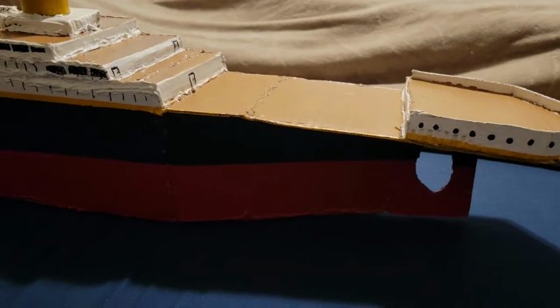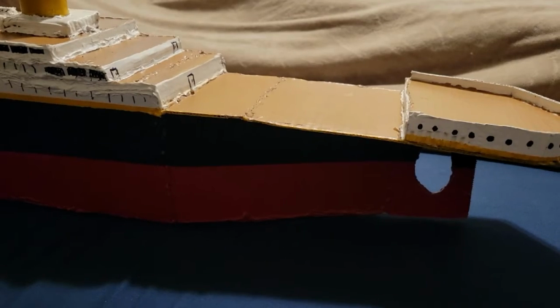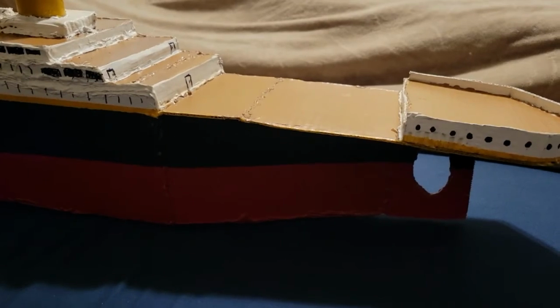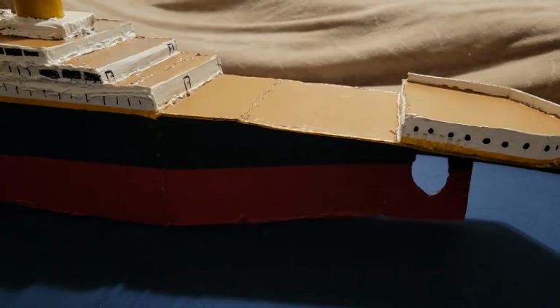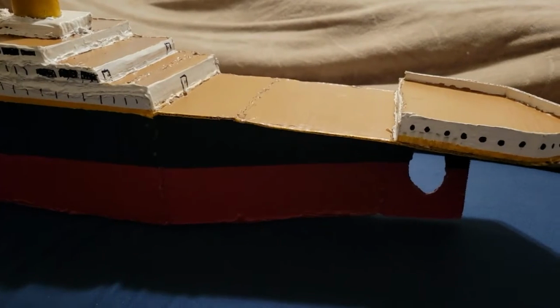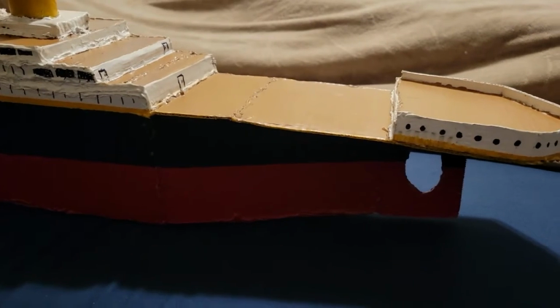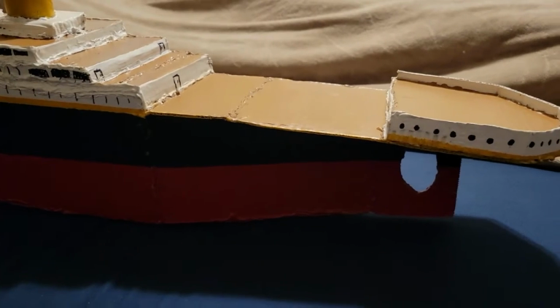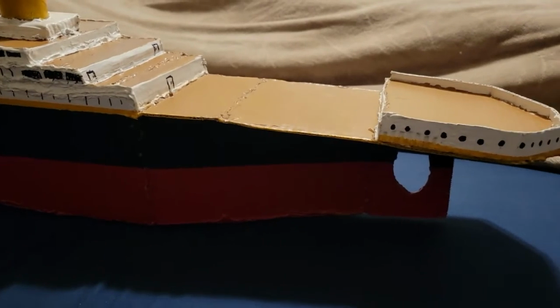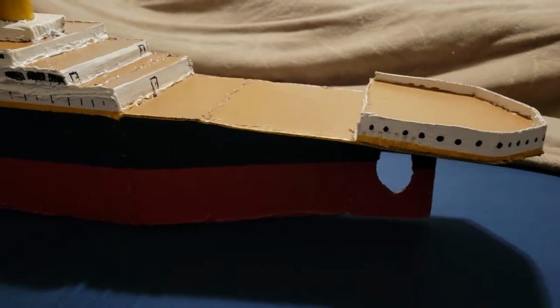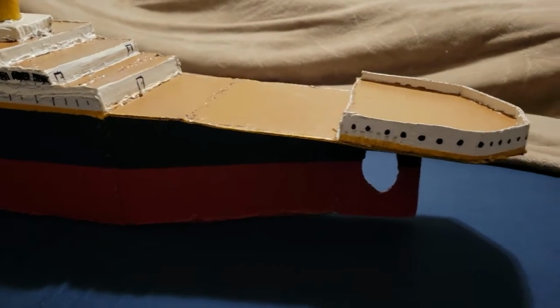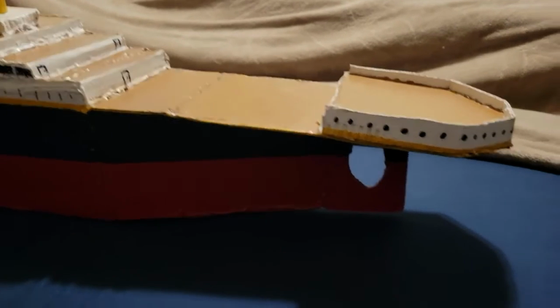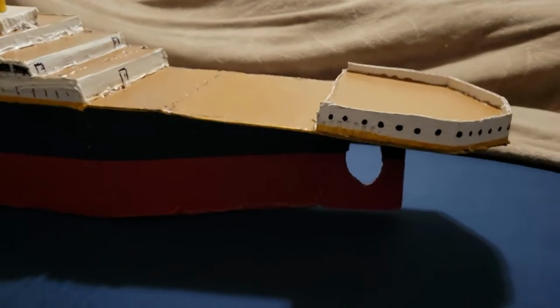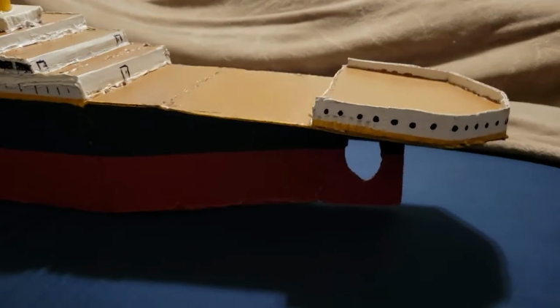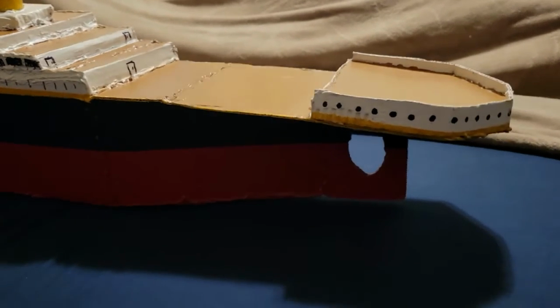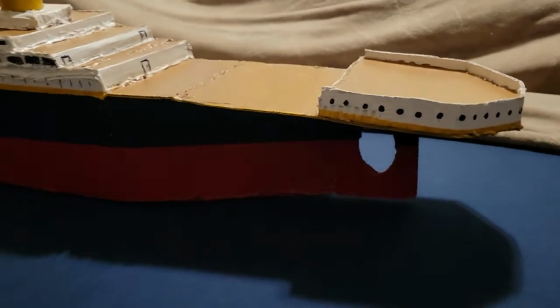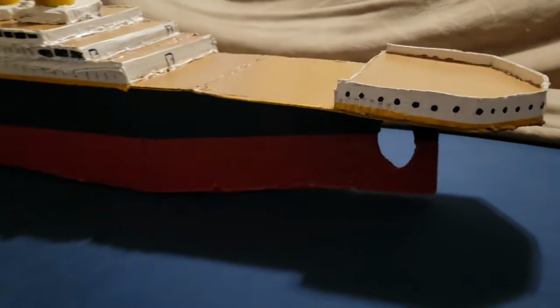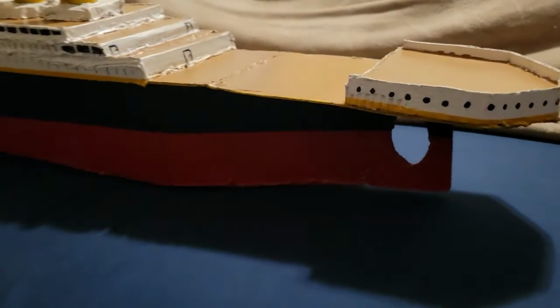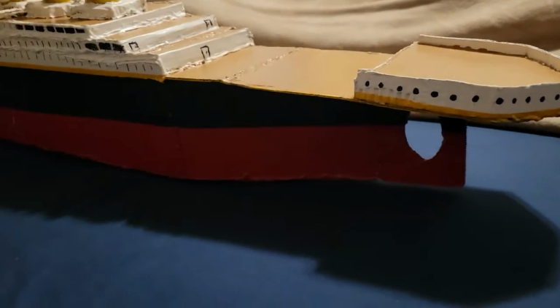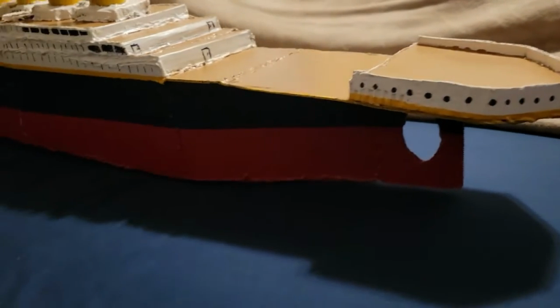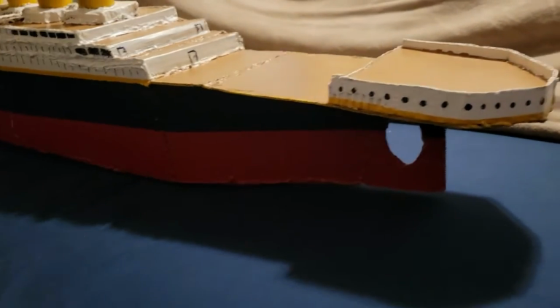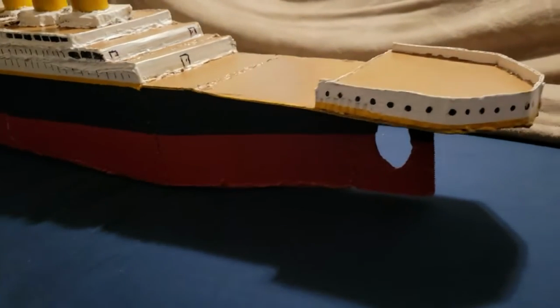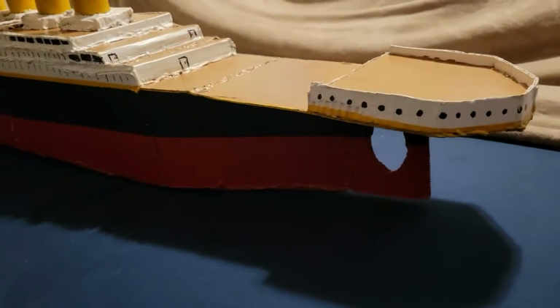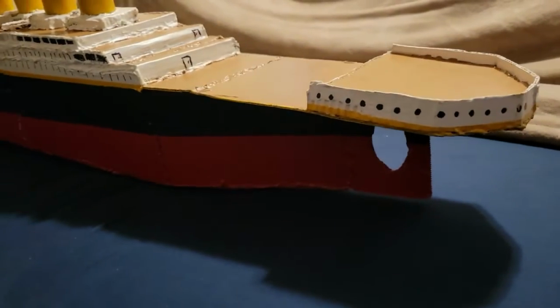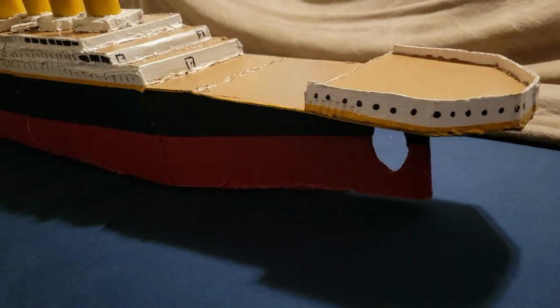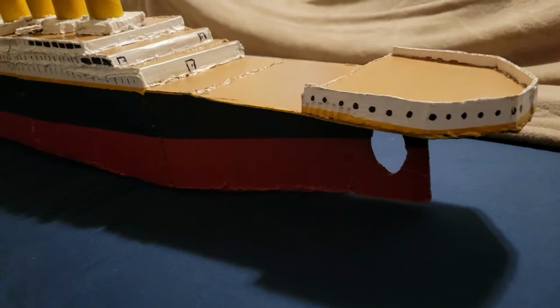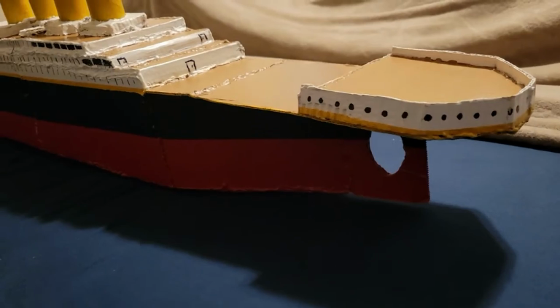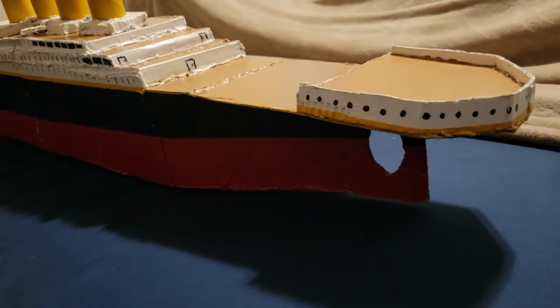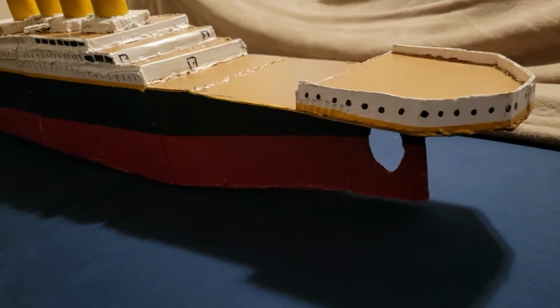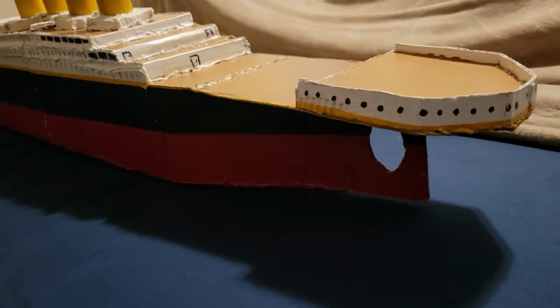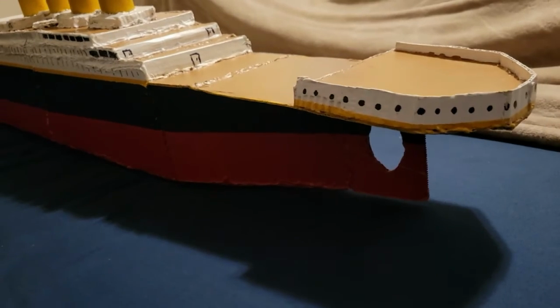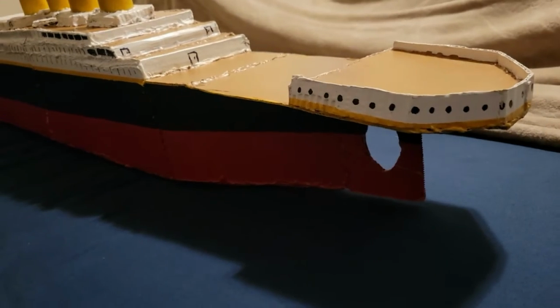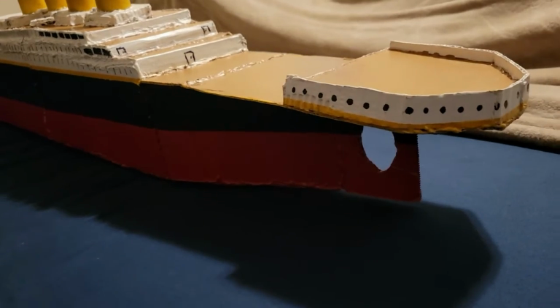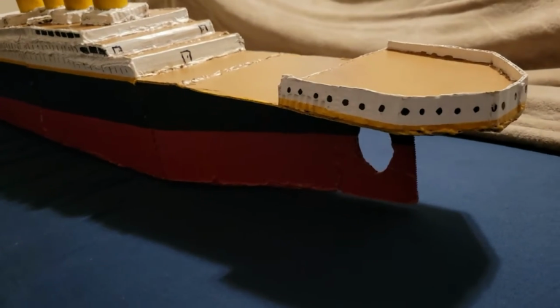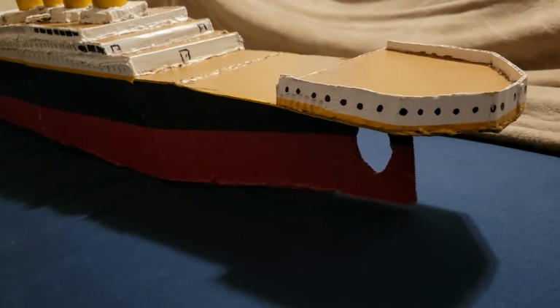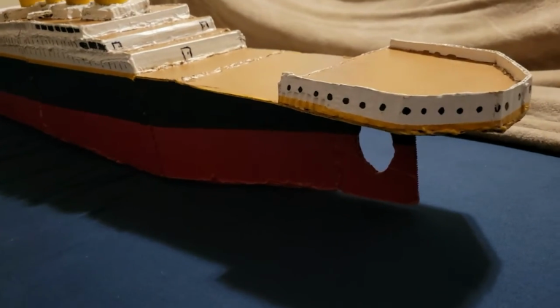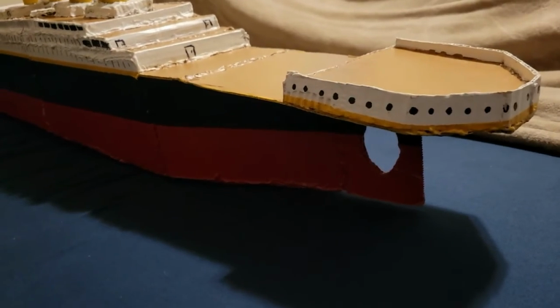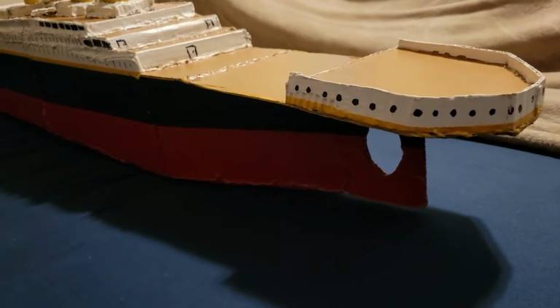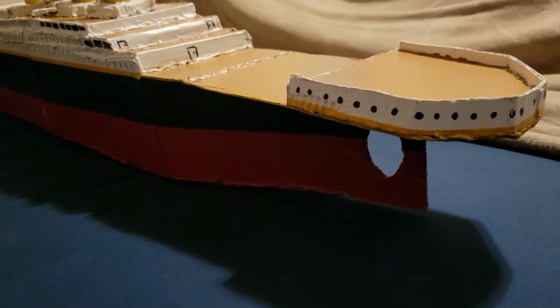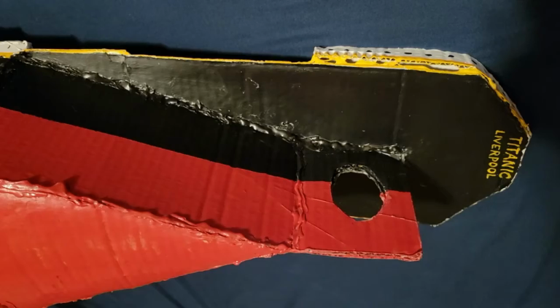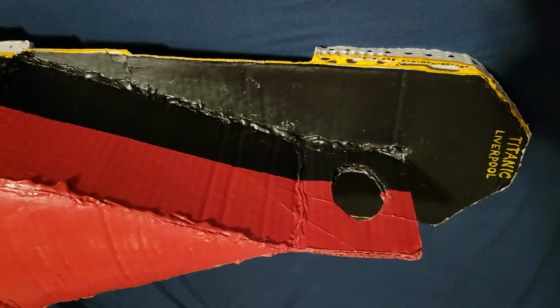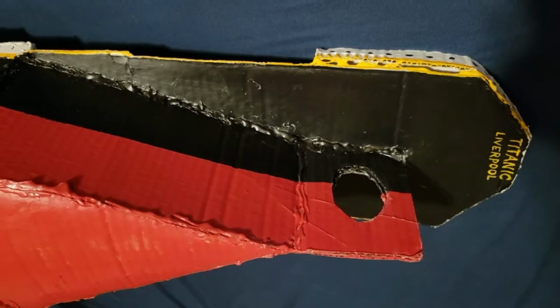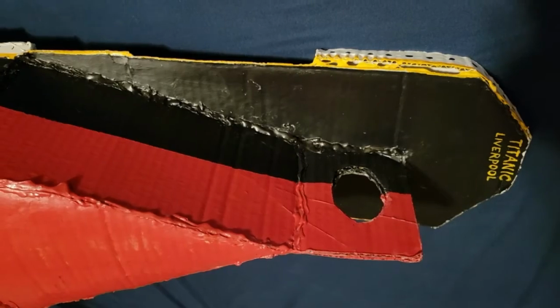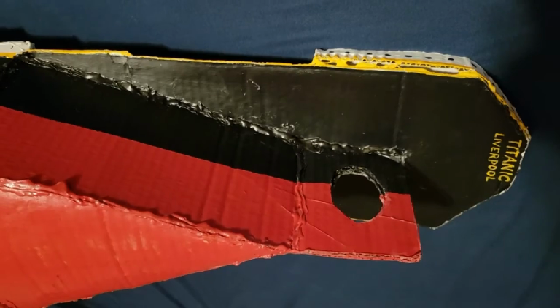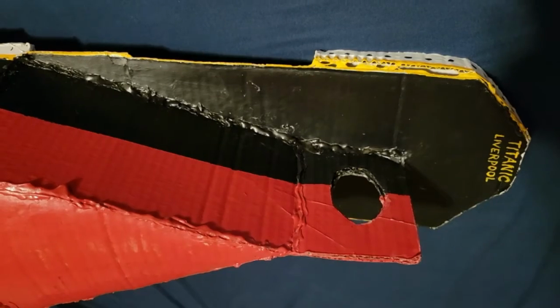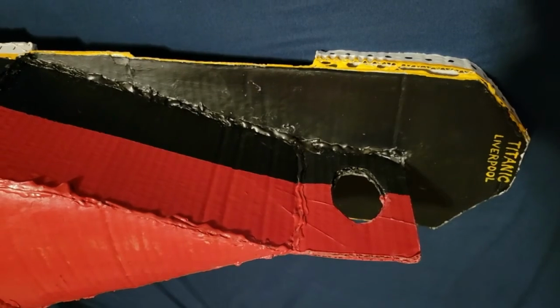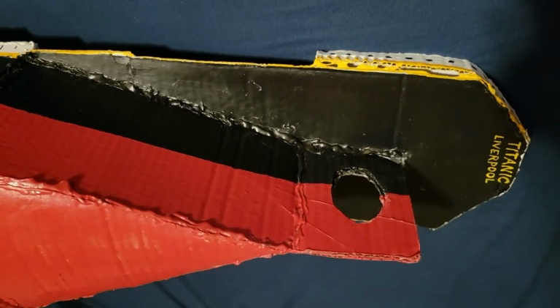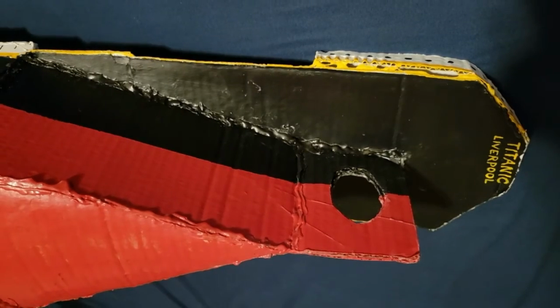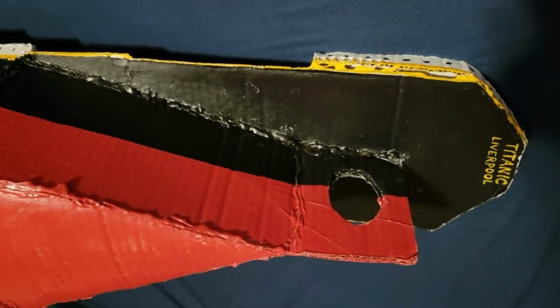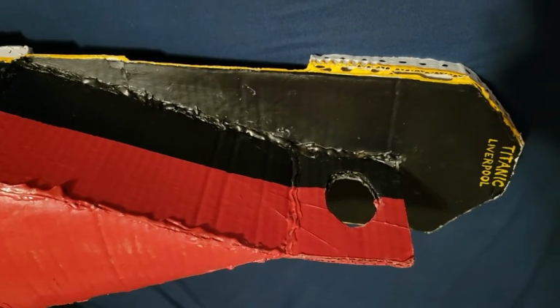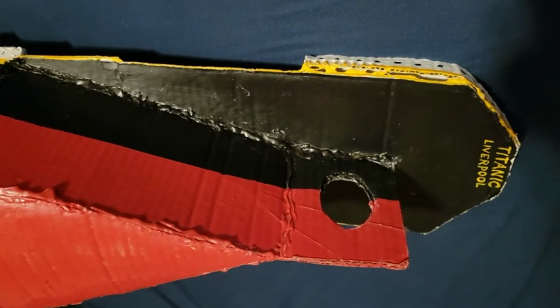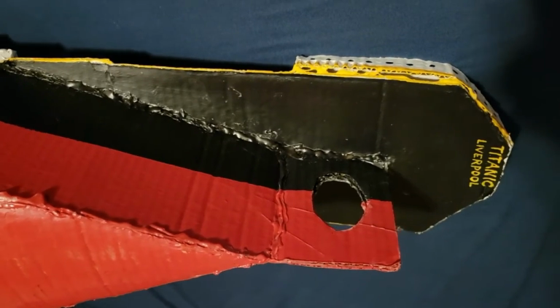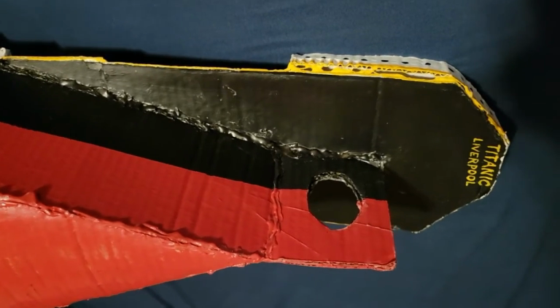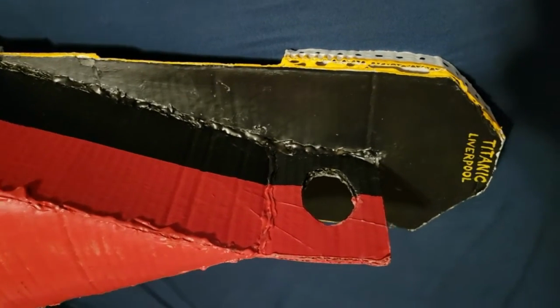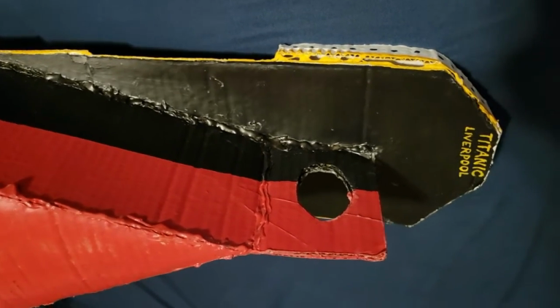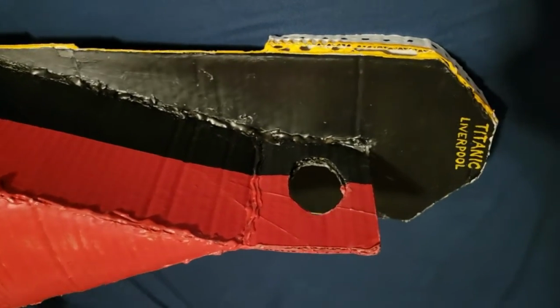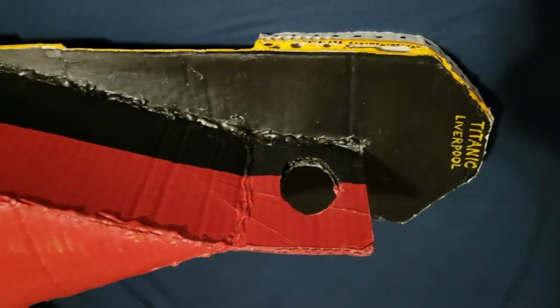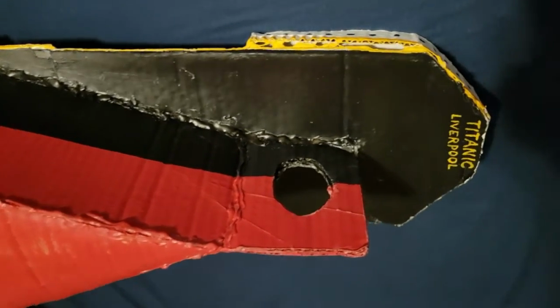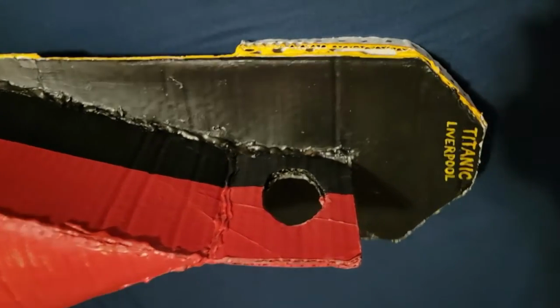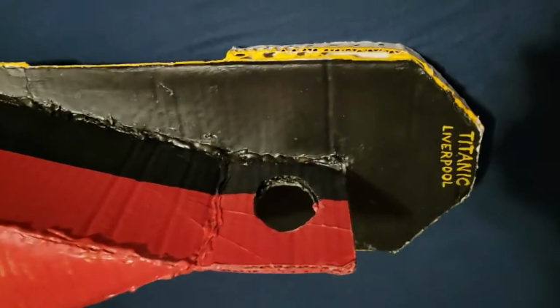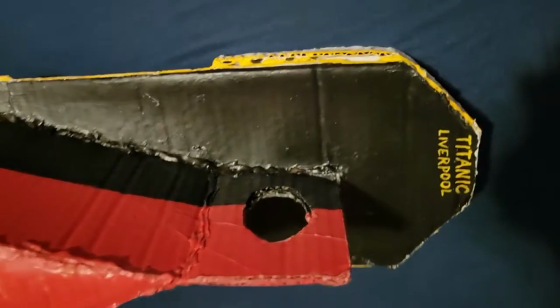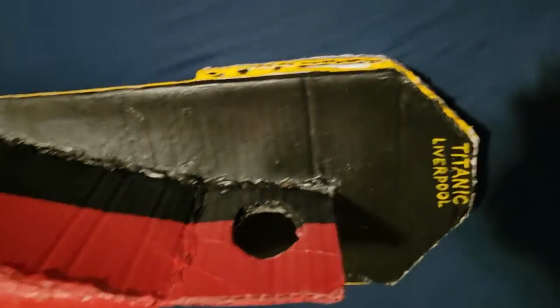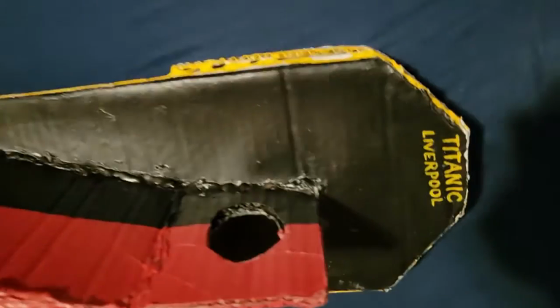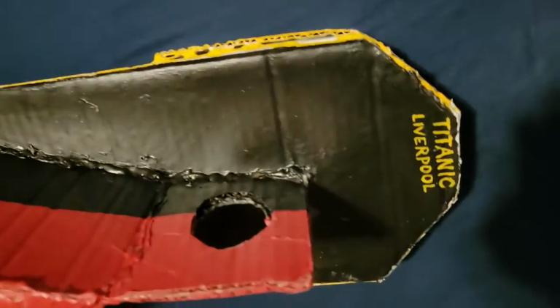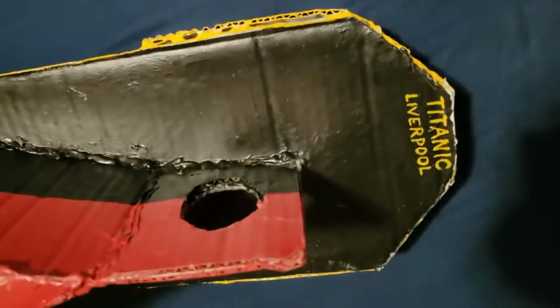Here's the stern of the ship. Here's the nameplate.